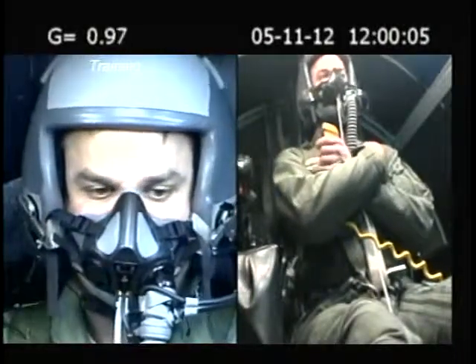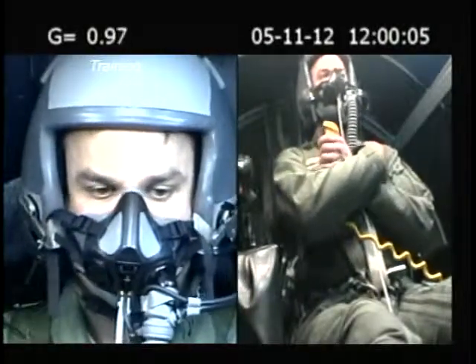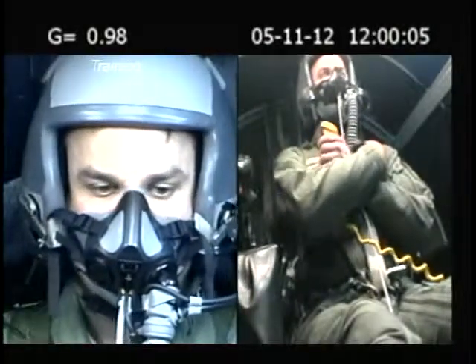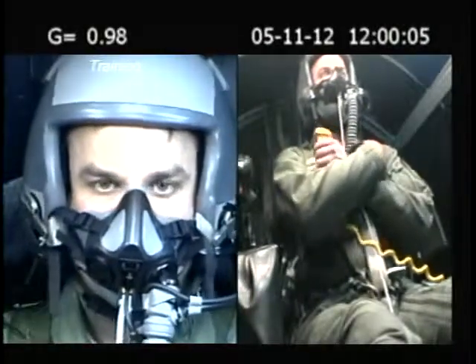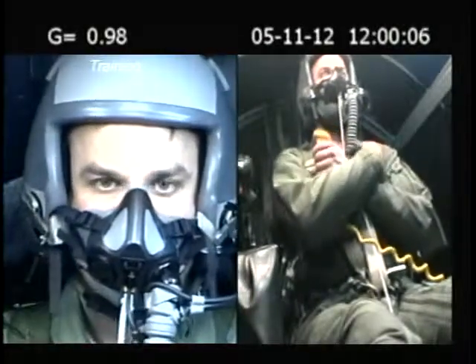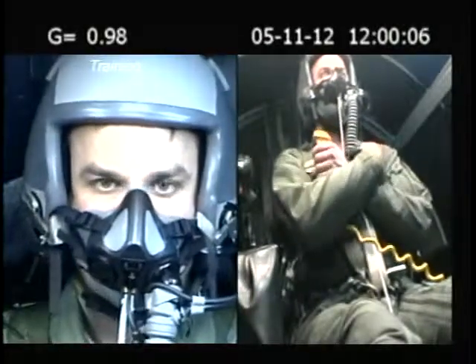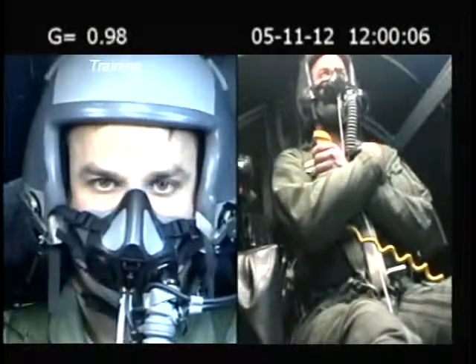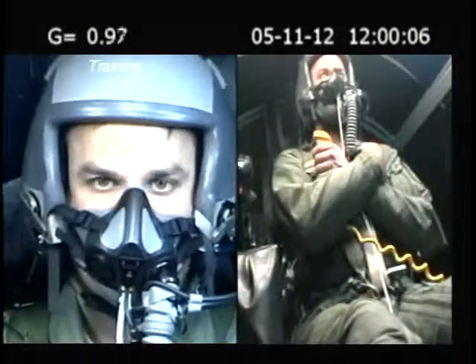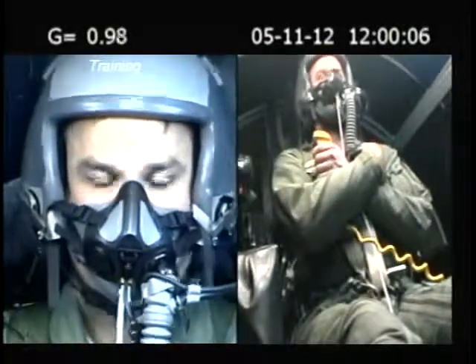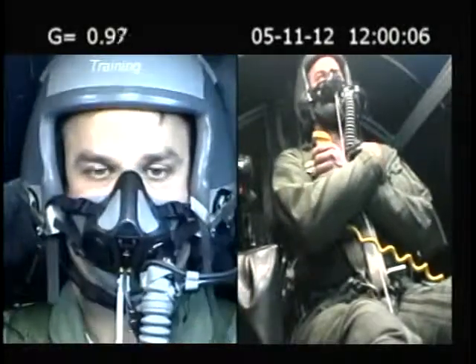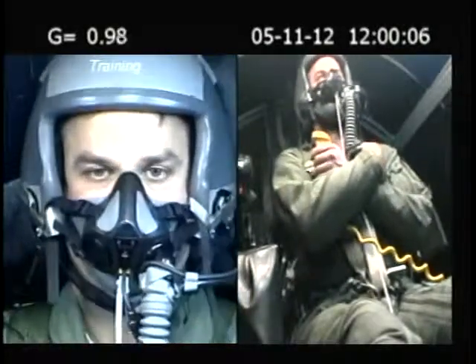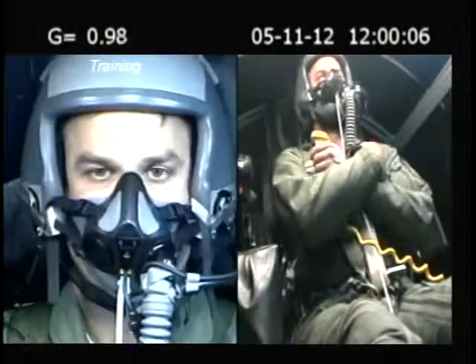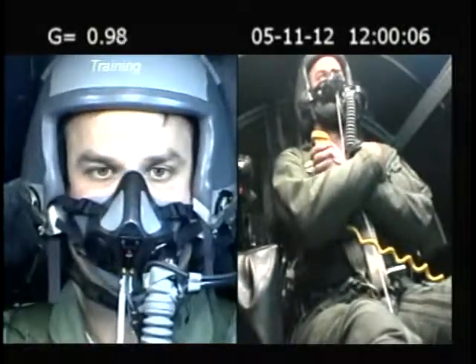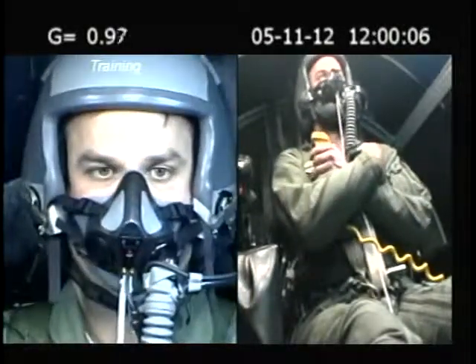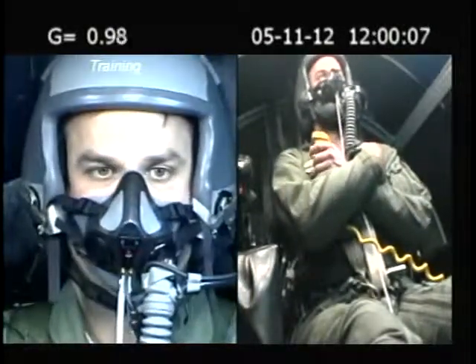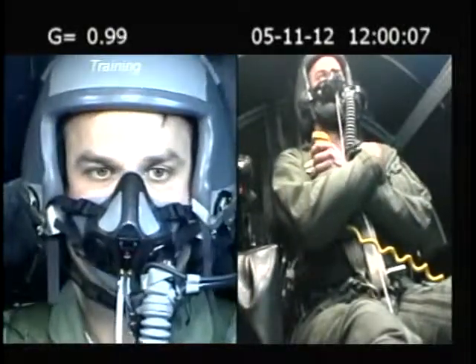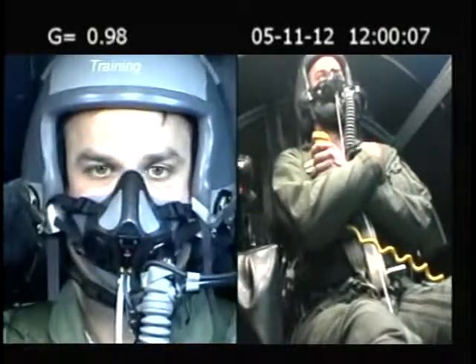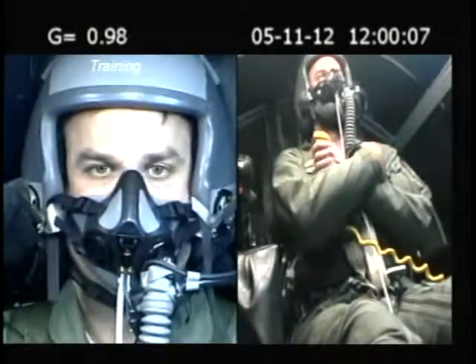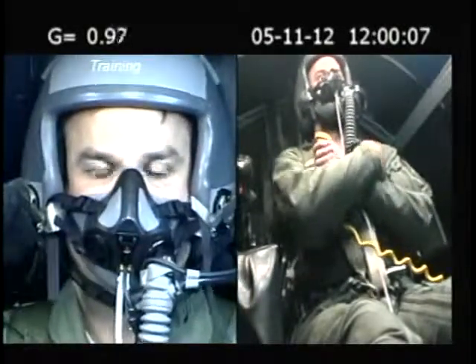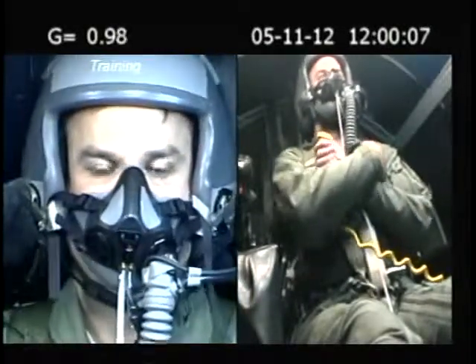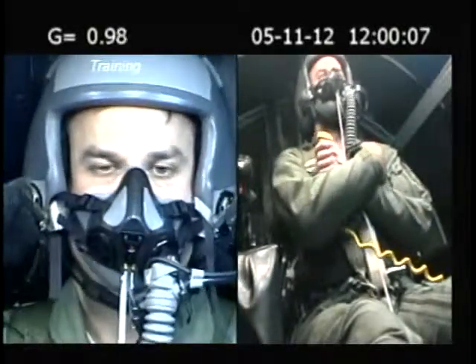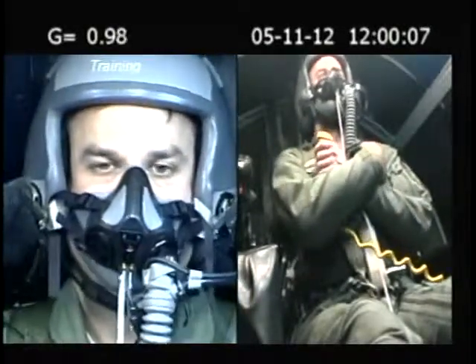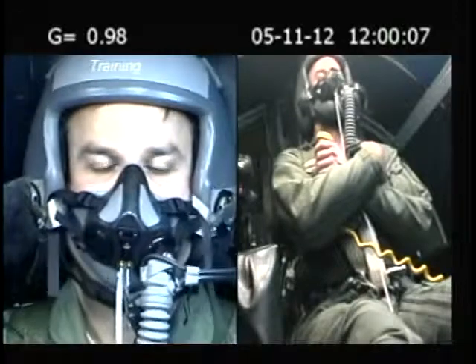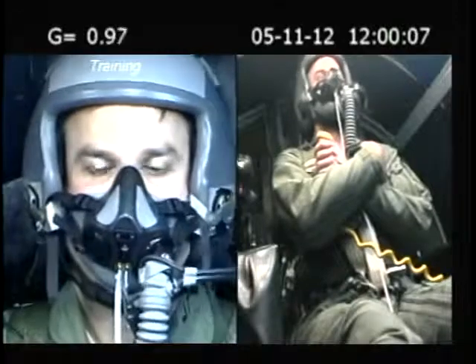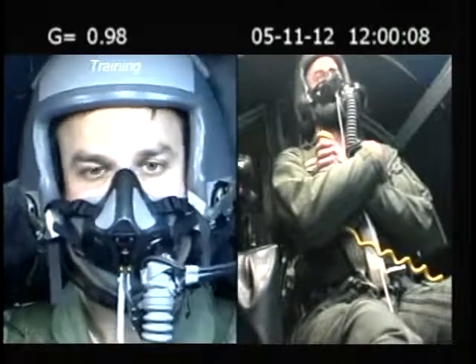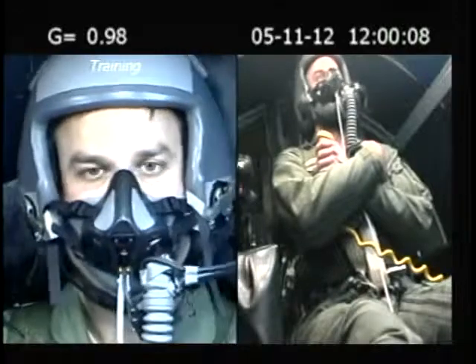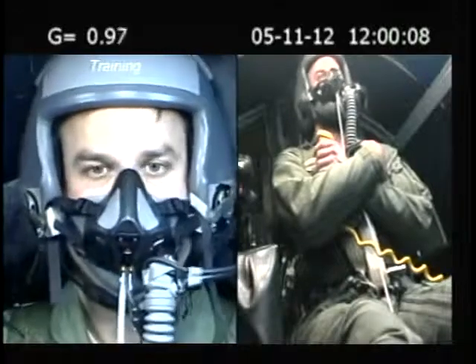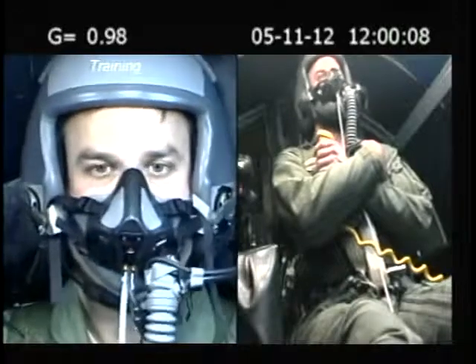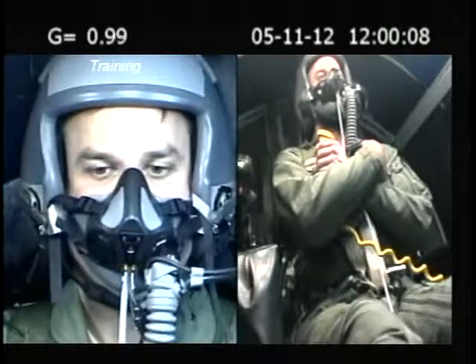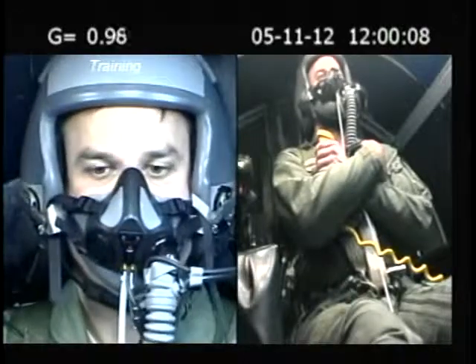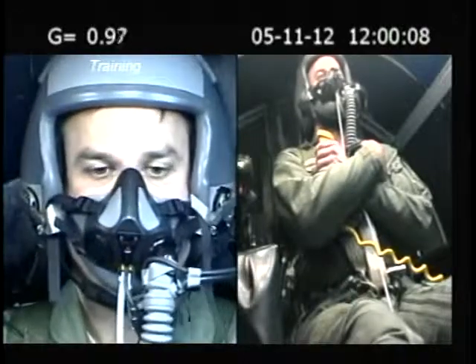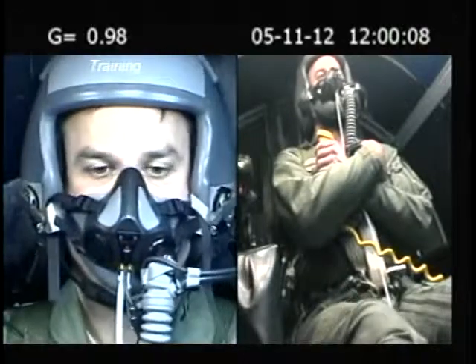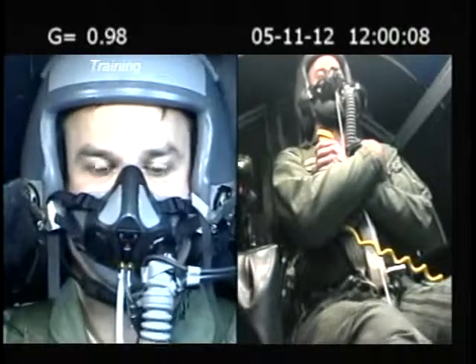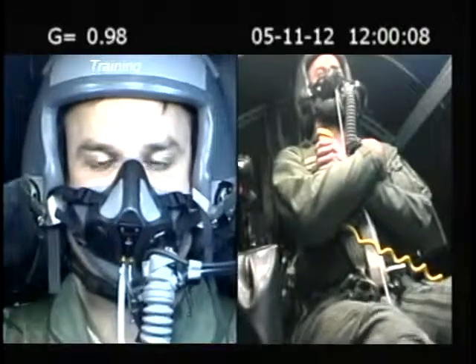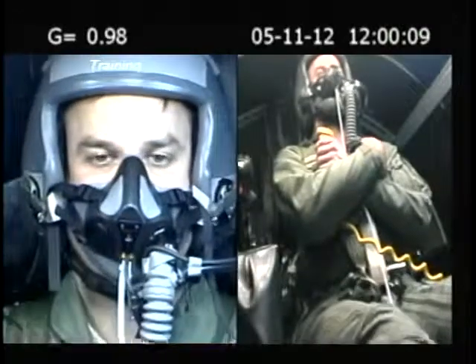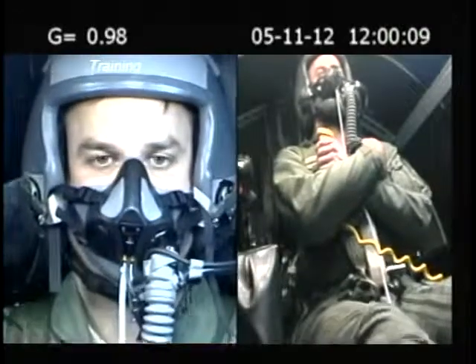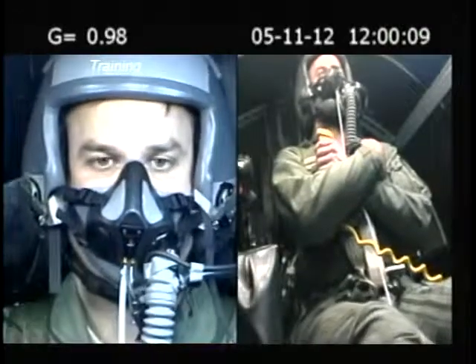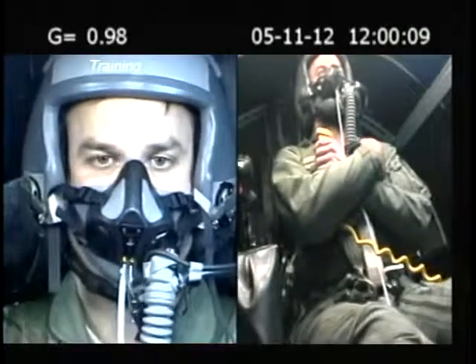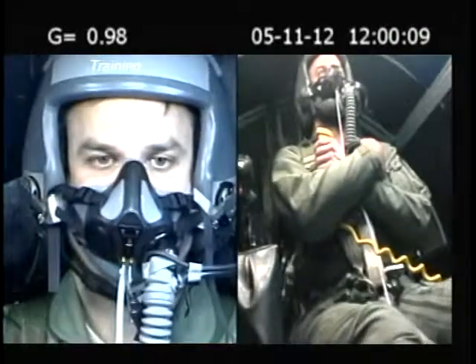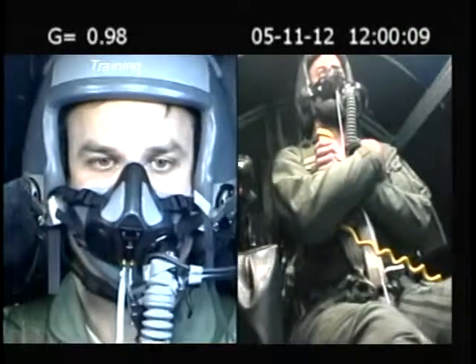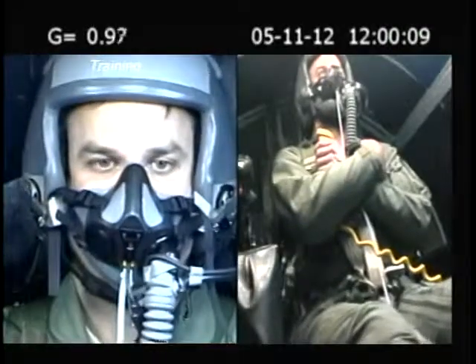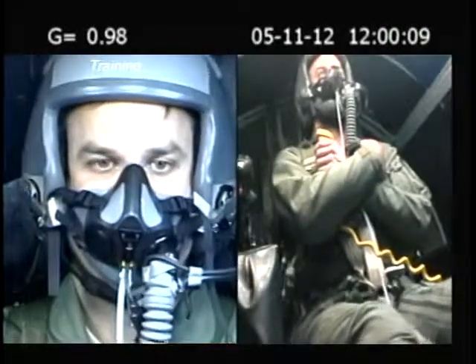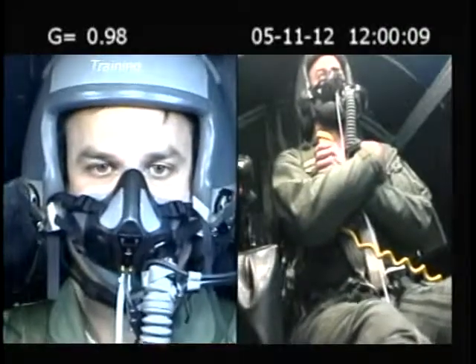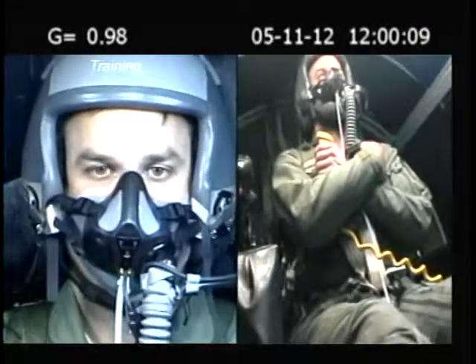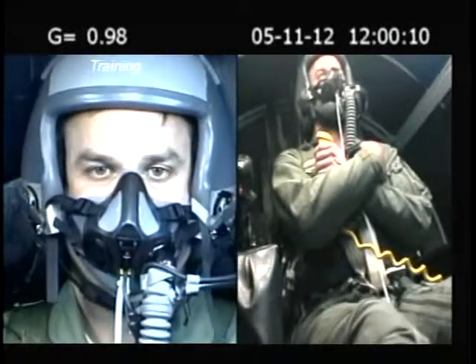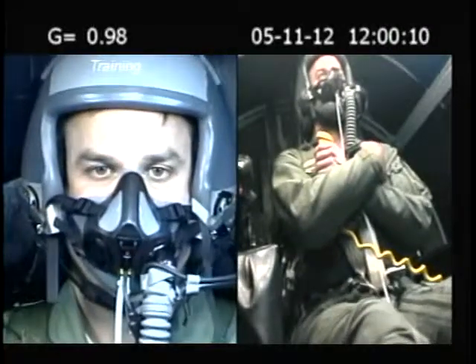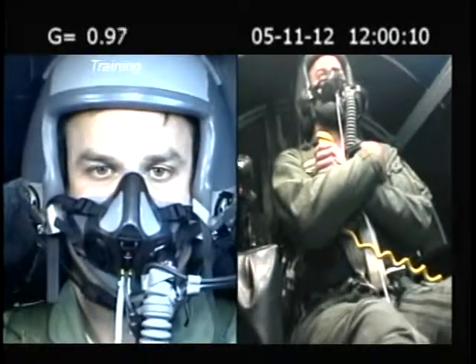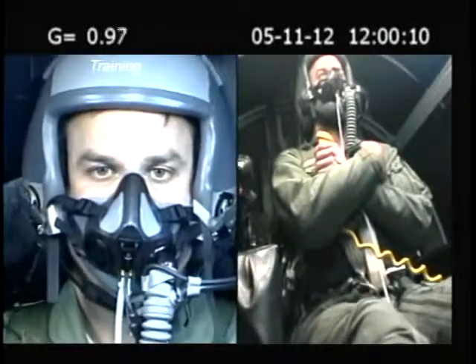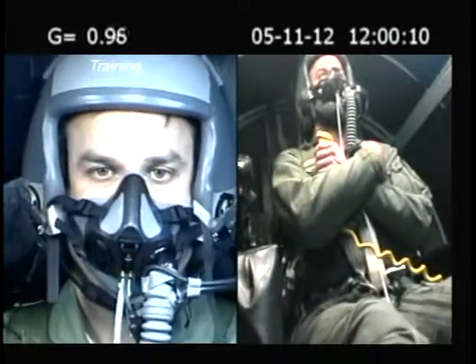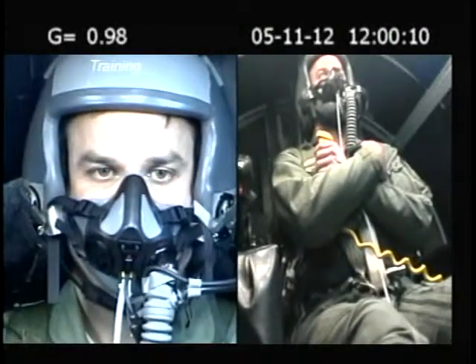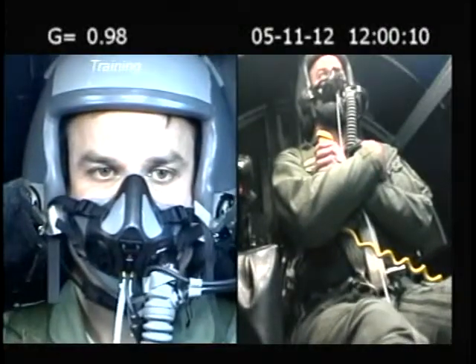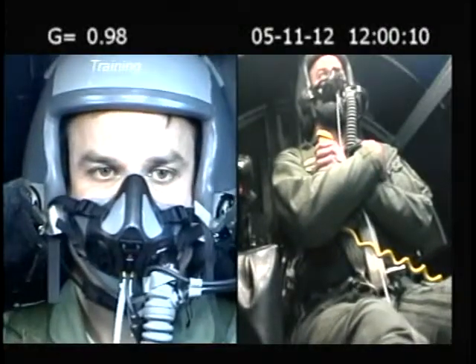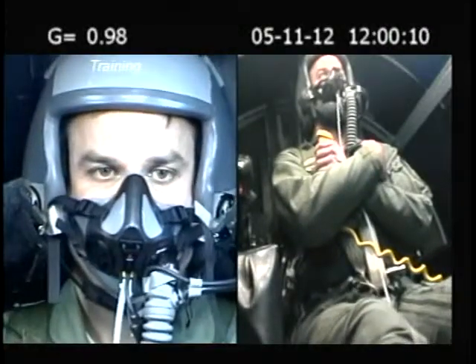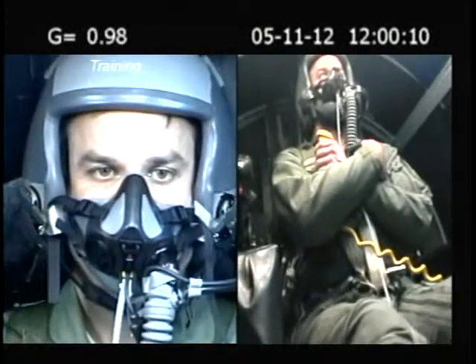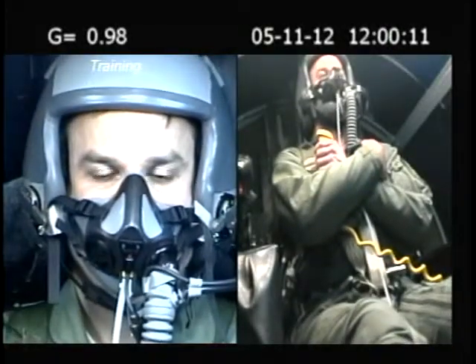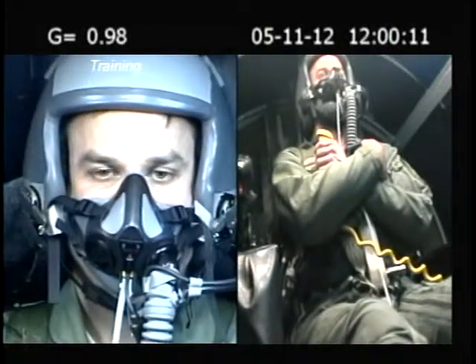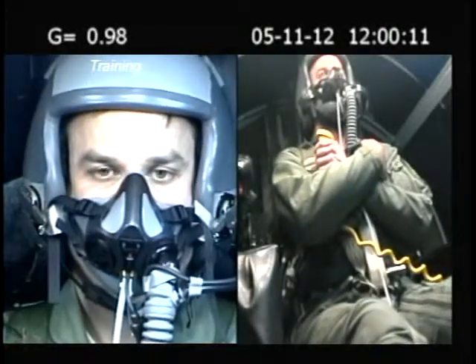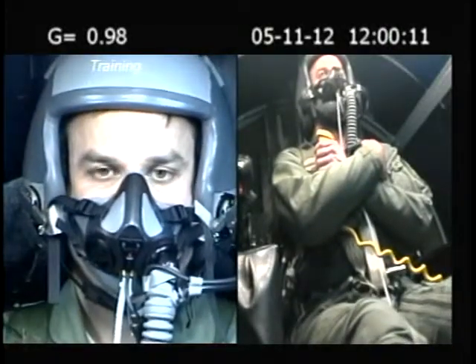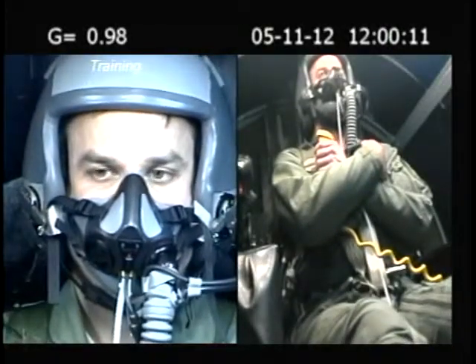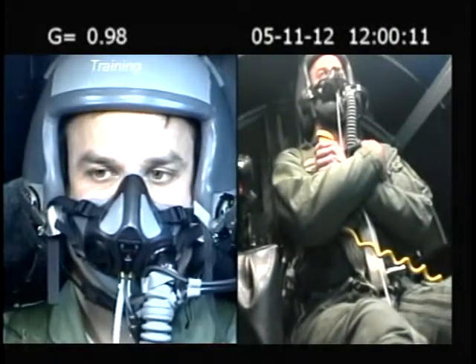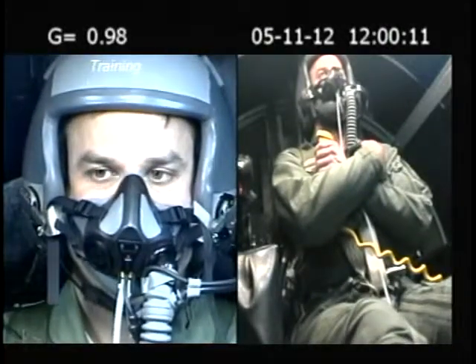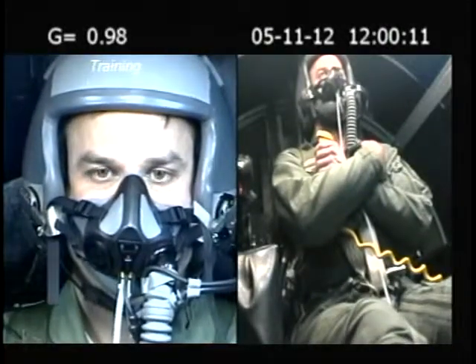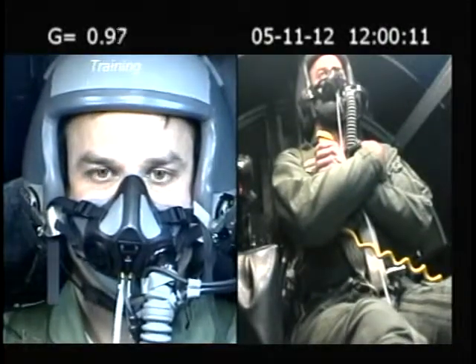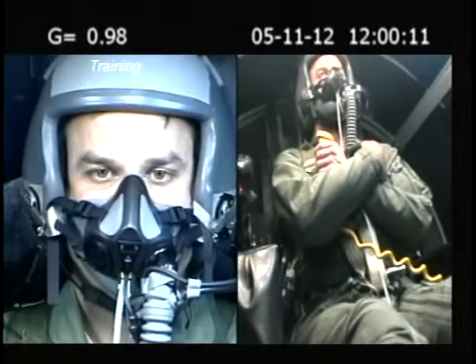Alright sir, handbrake's activated, all set. Ready to go? Ready. Alright, here we go — in three, two, one, engage.